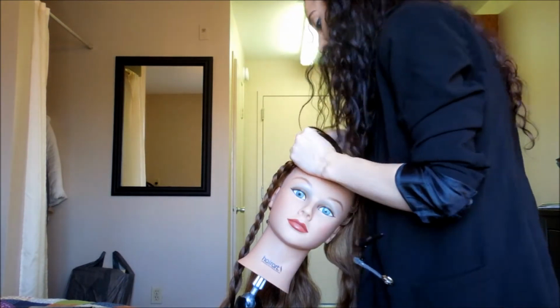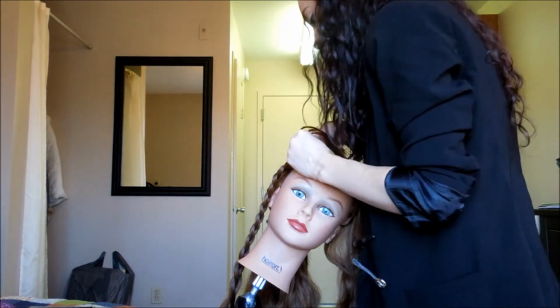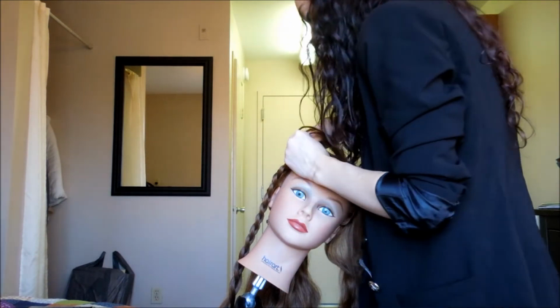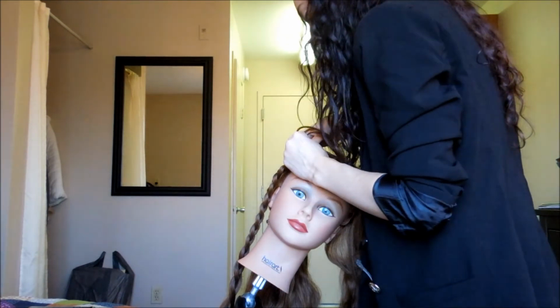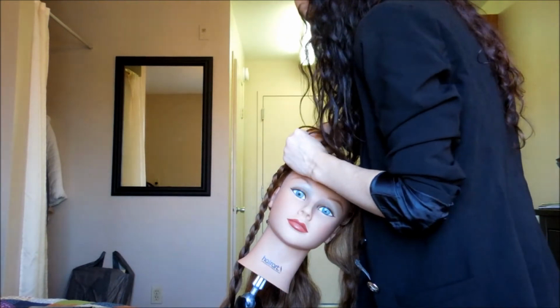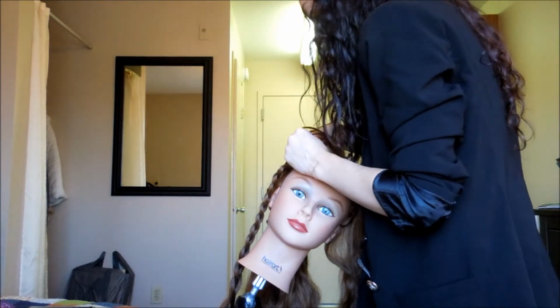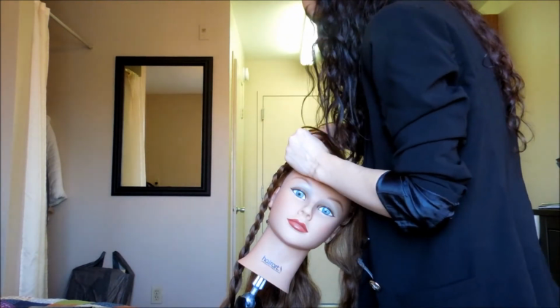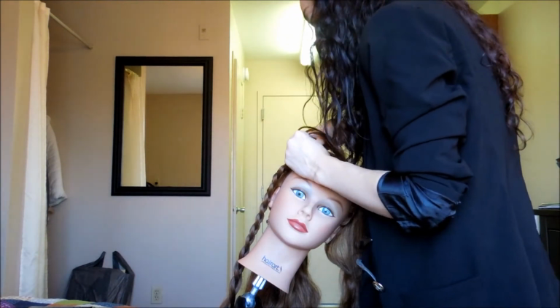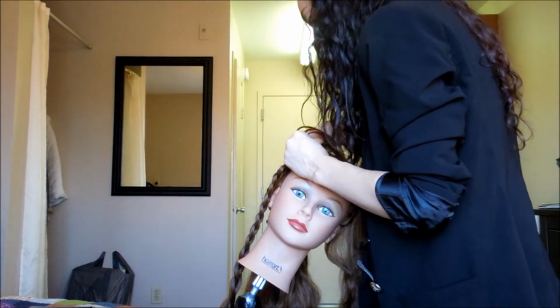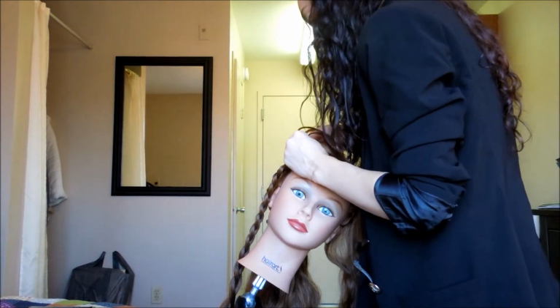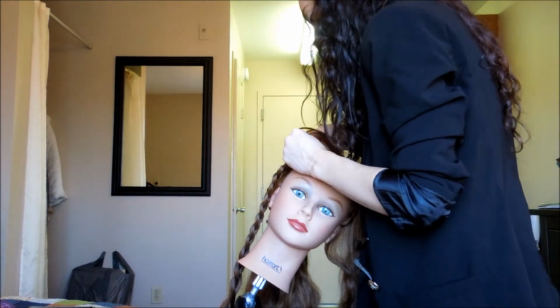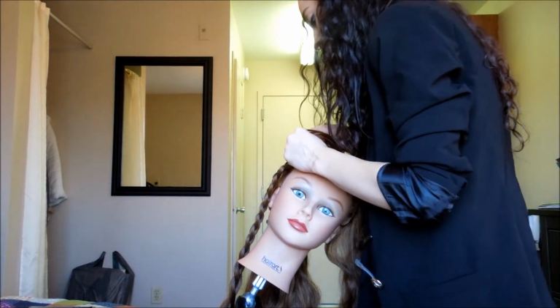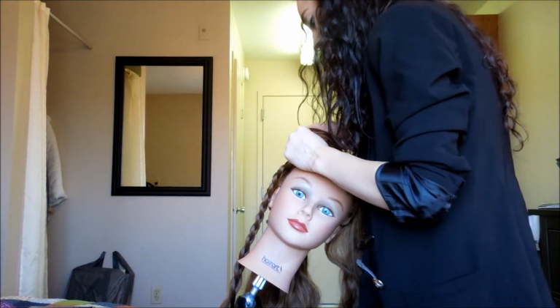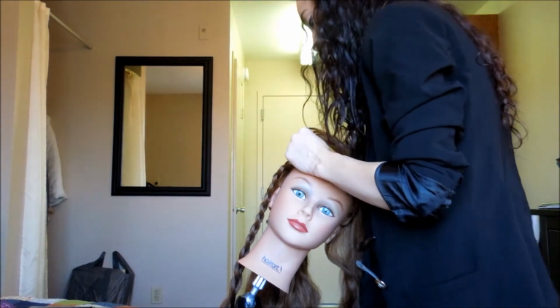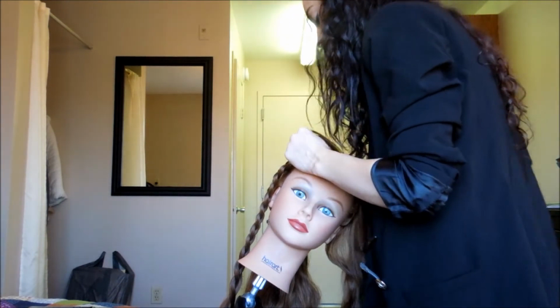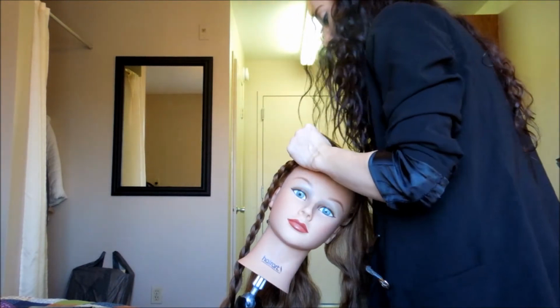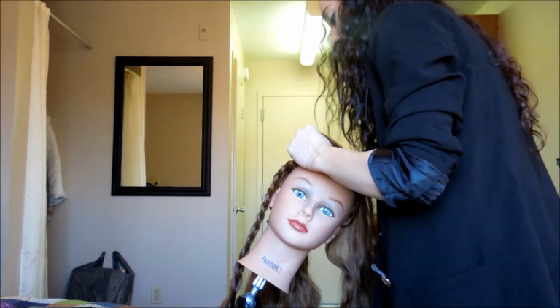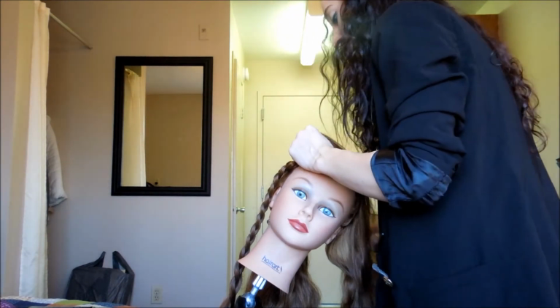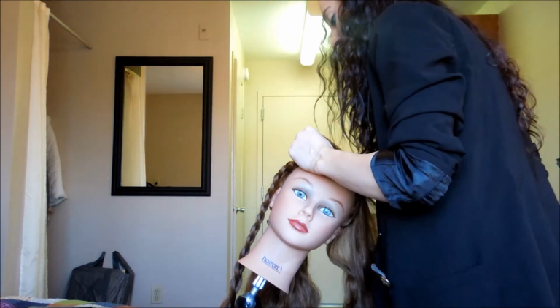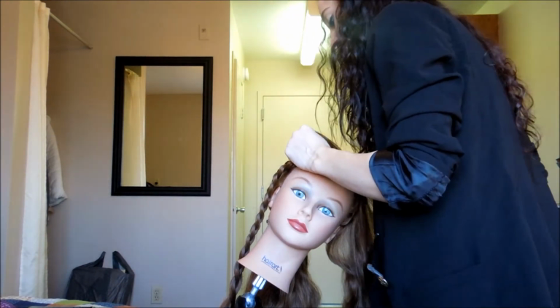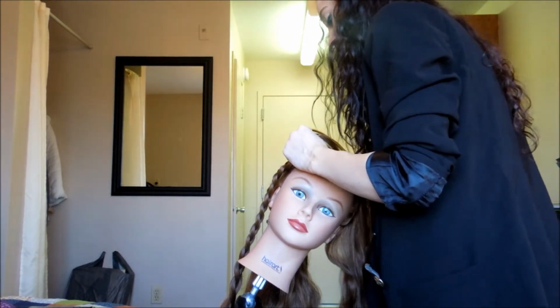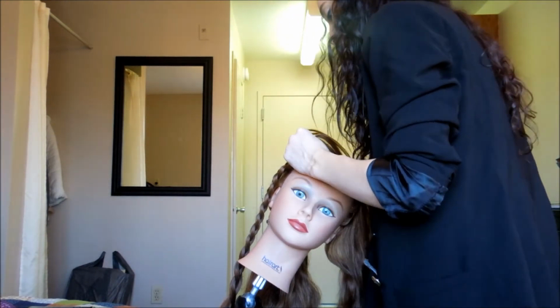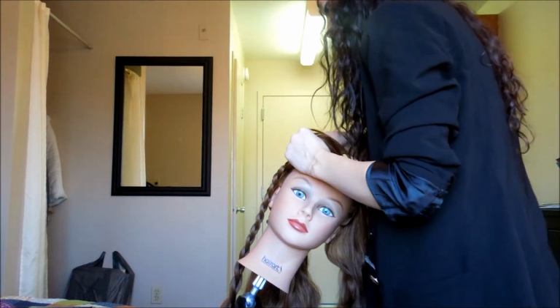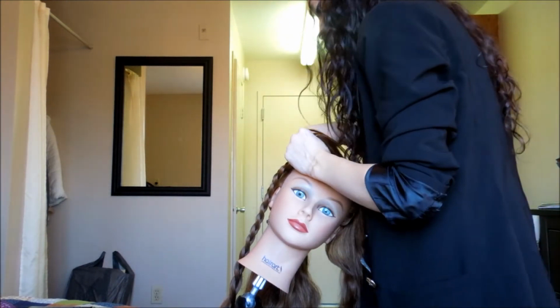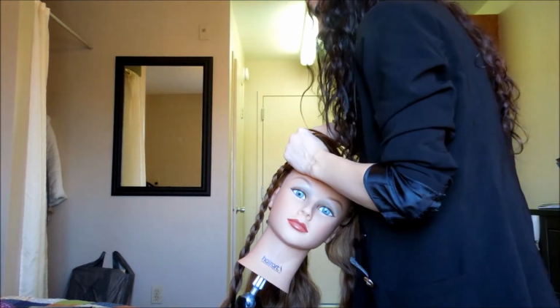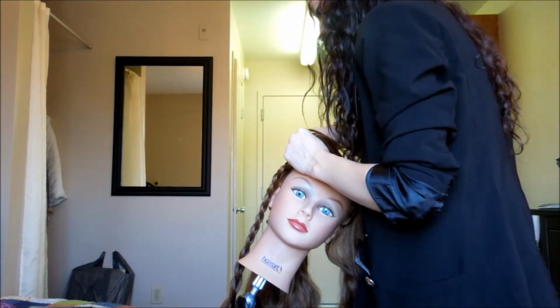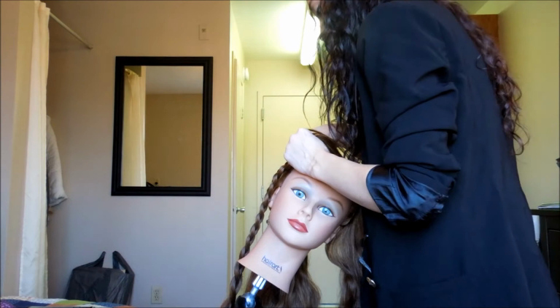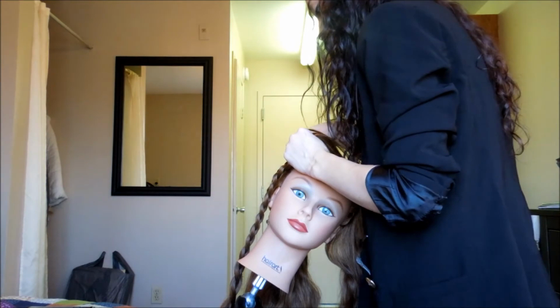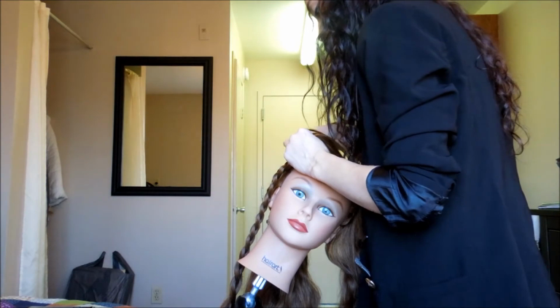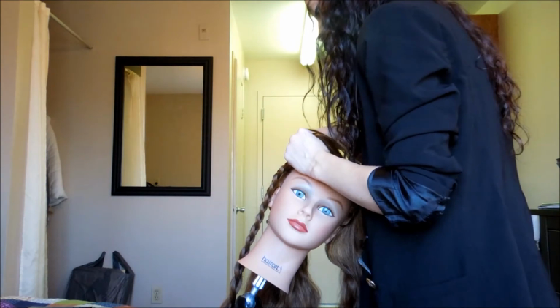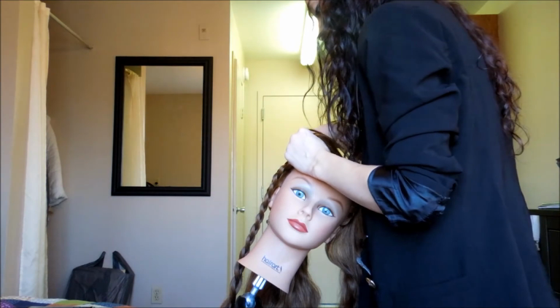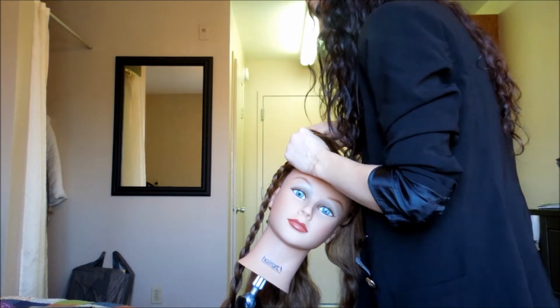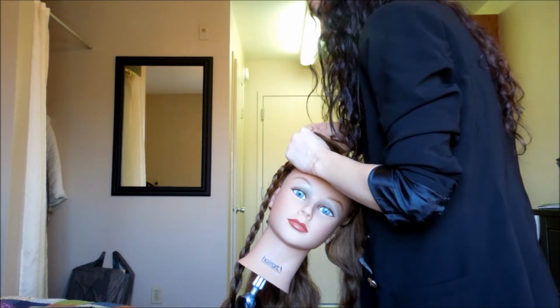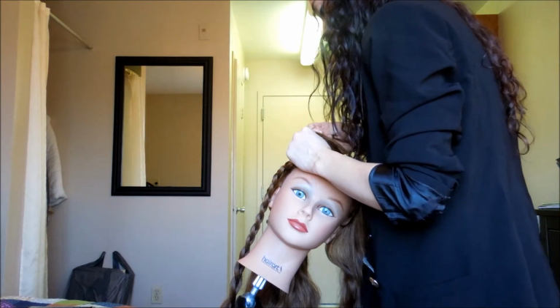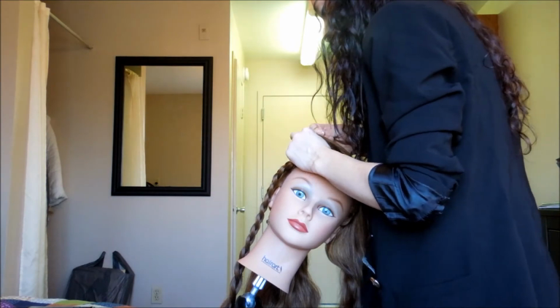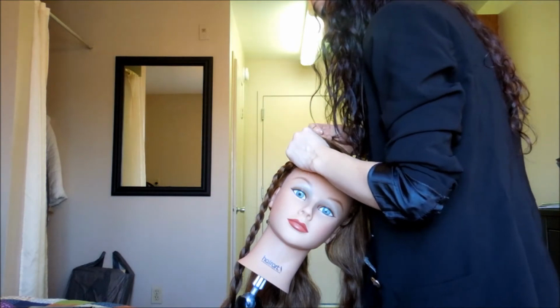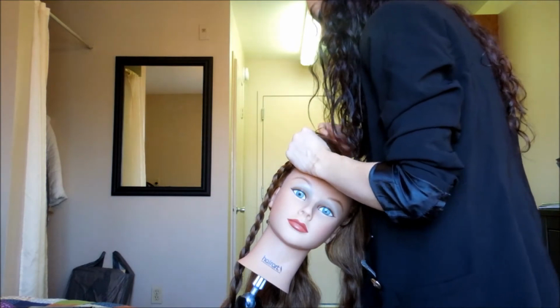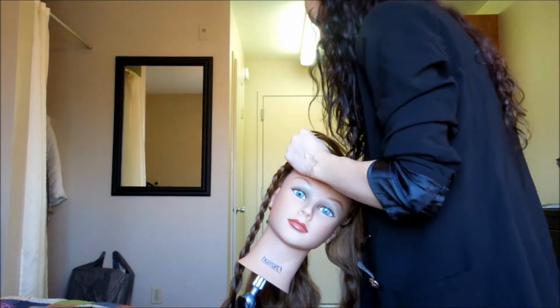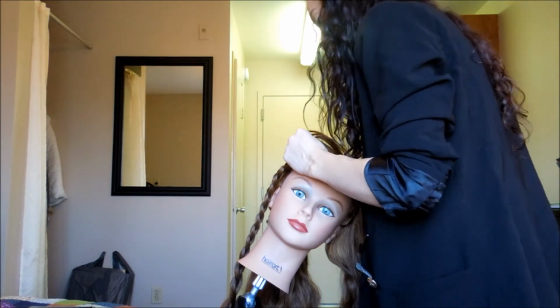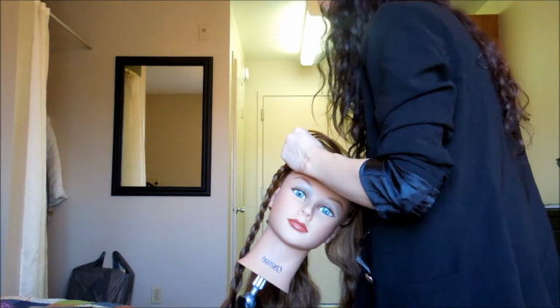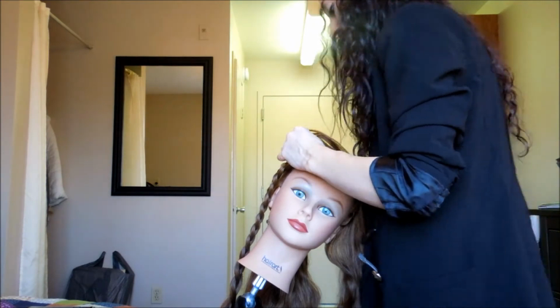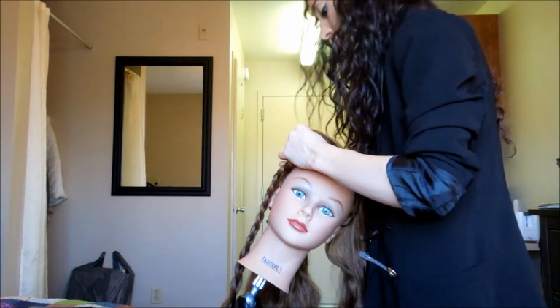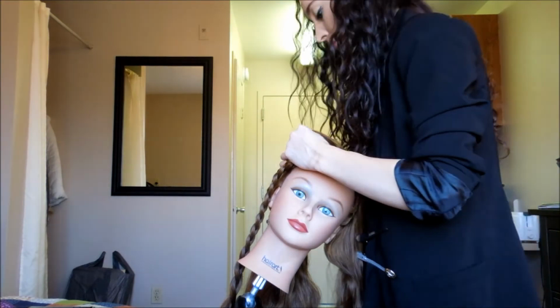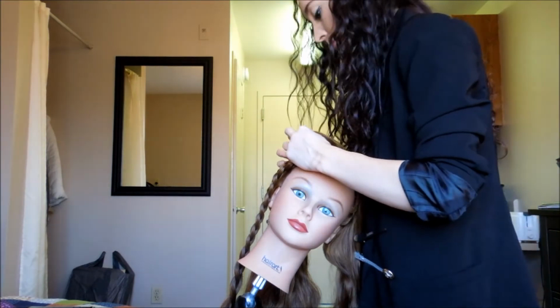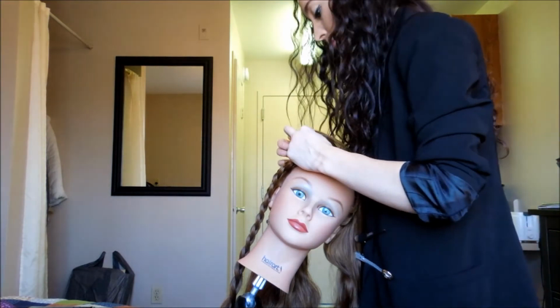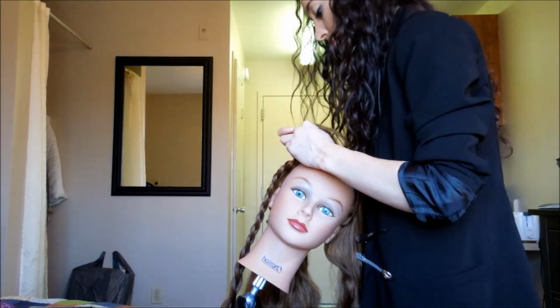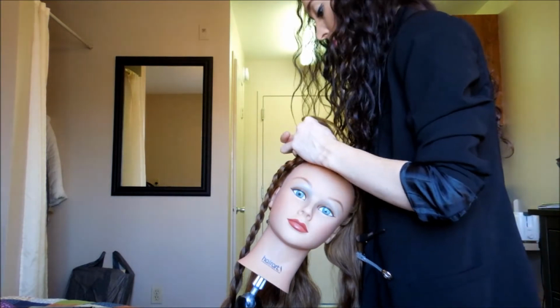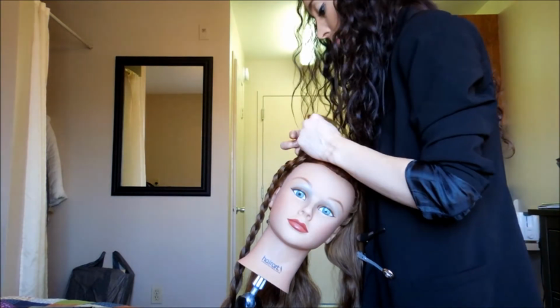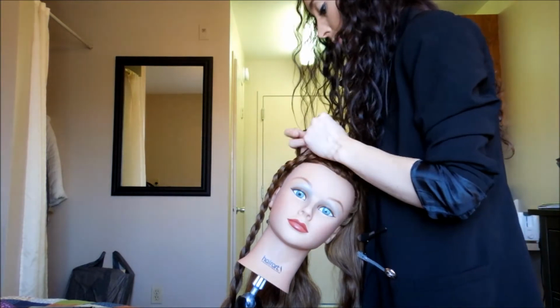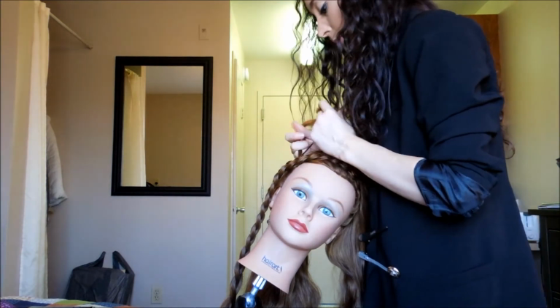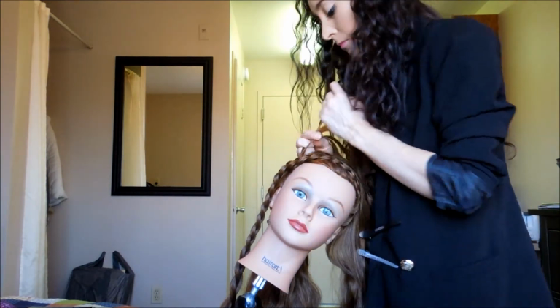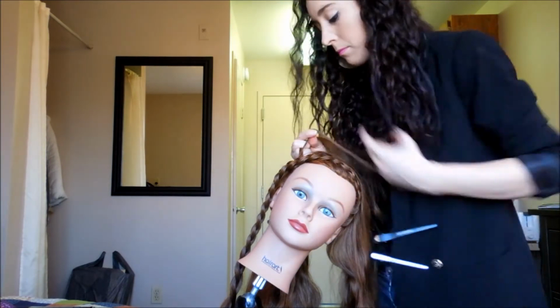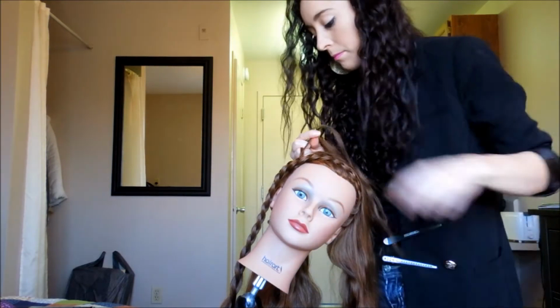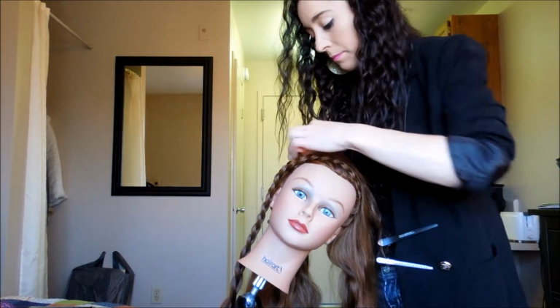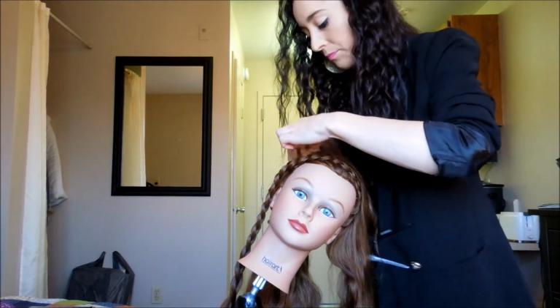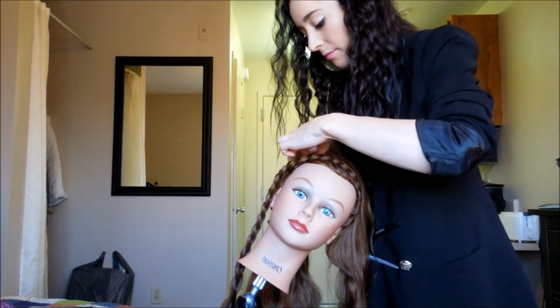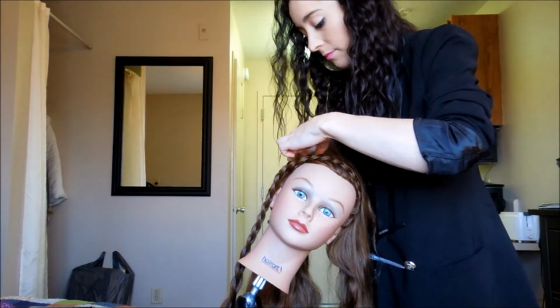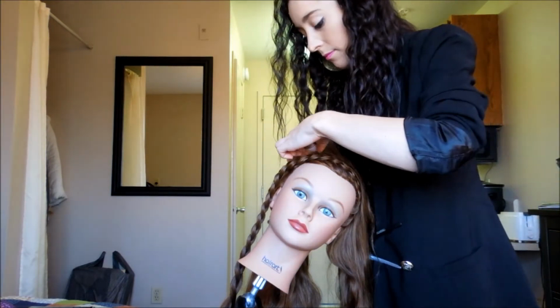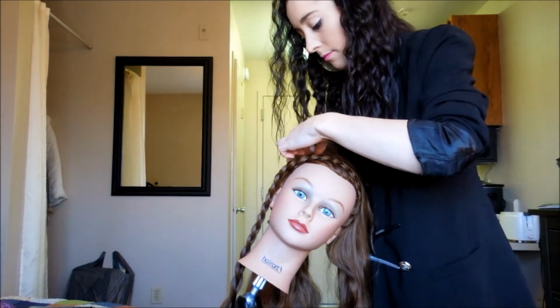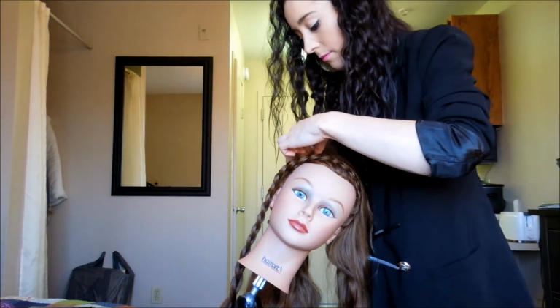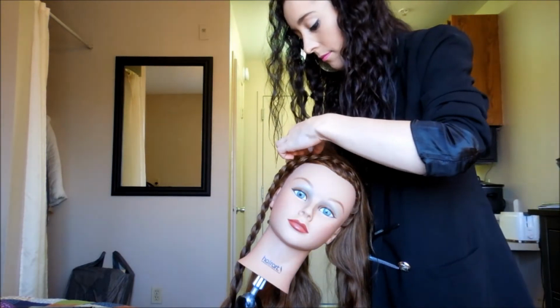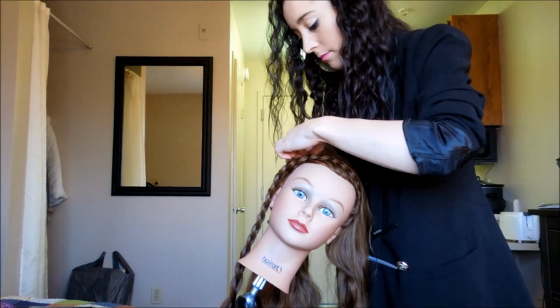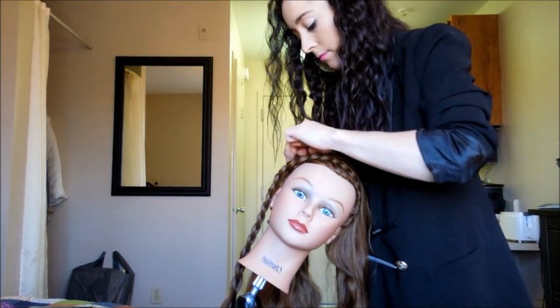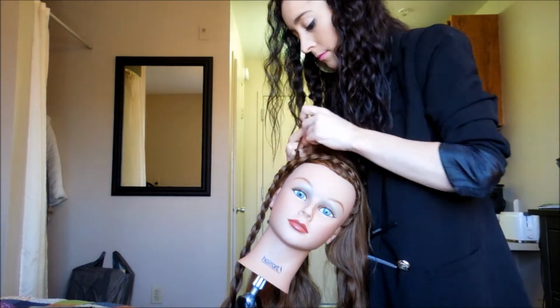At this point we're just mimicking the exact inverted French braid that we did on the other side — we're just going in the opposite direction.